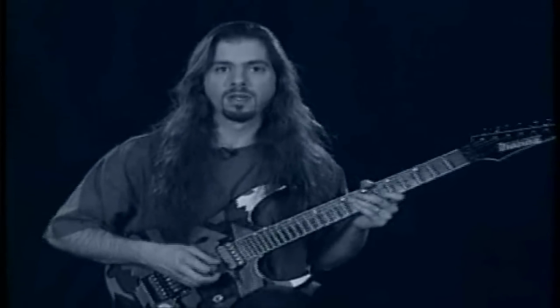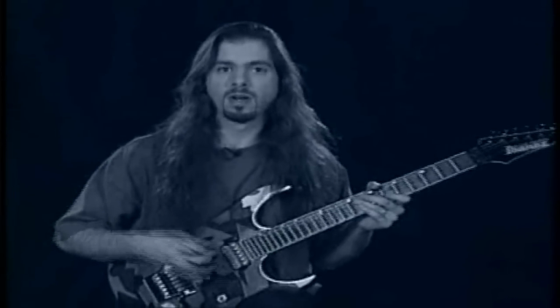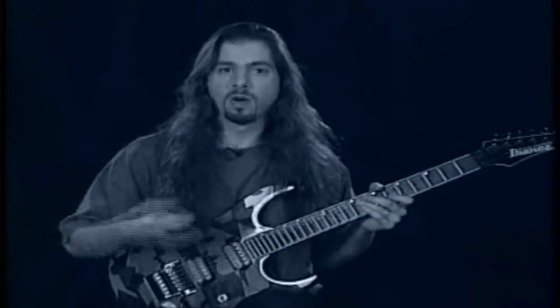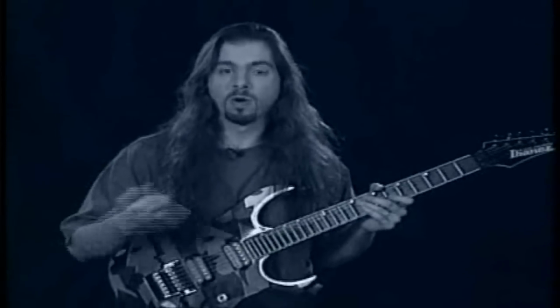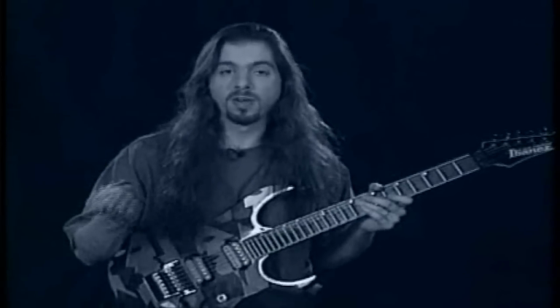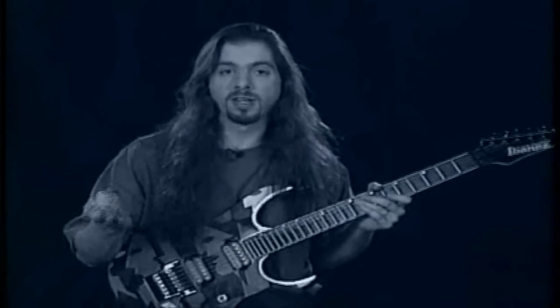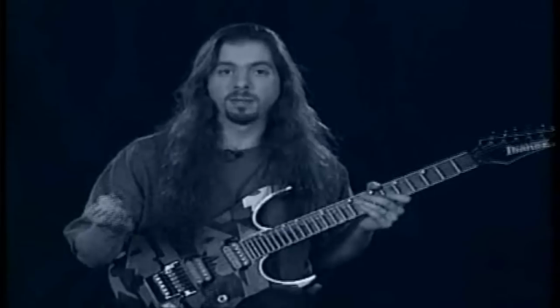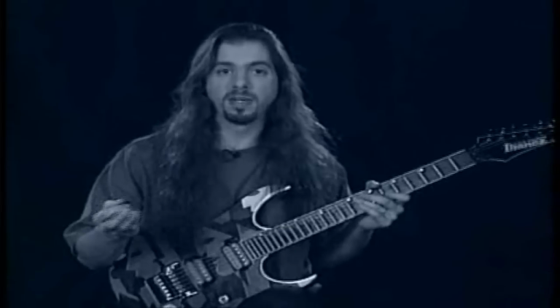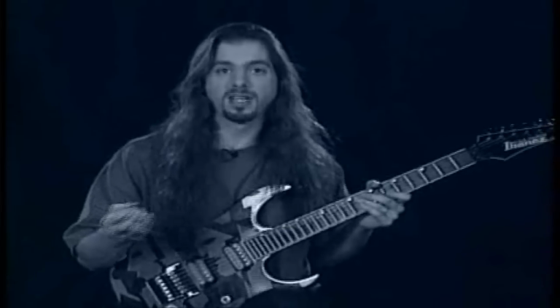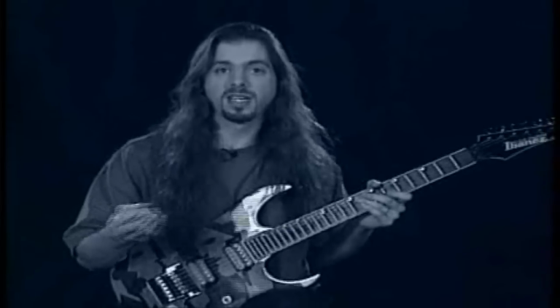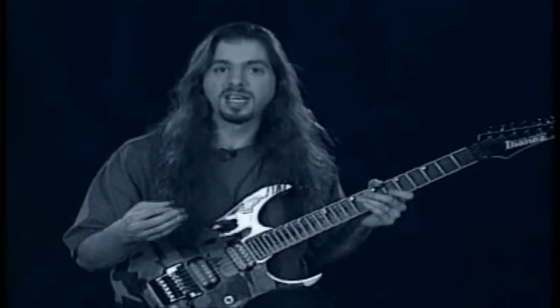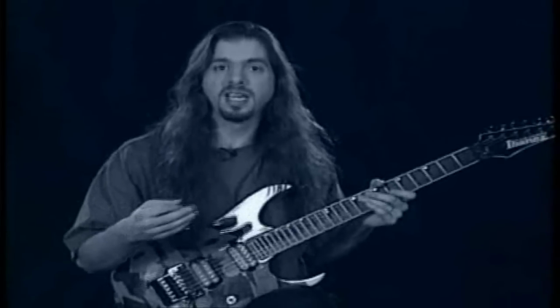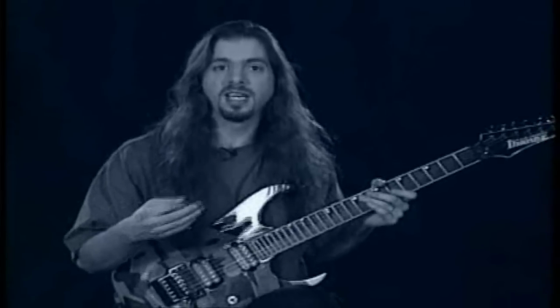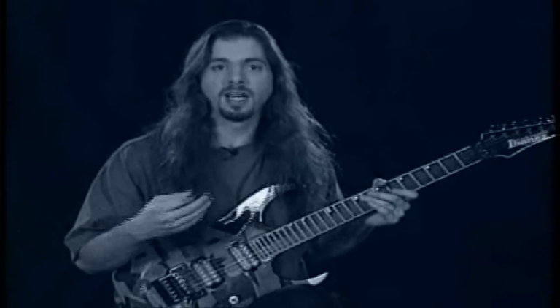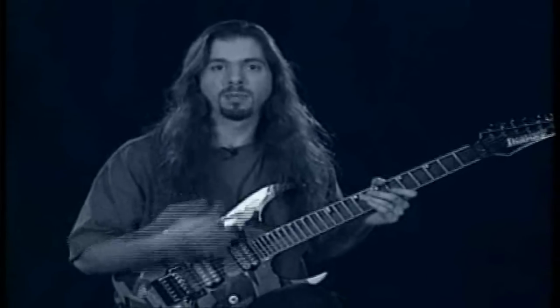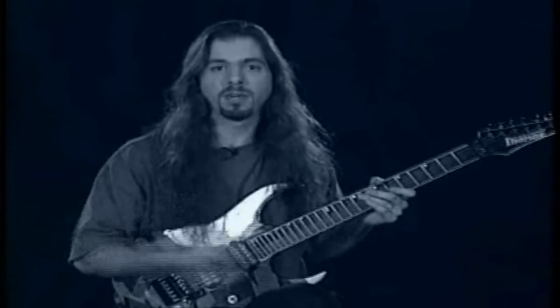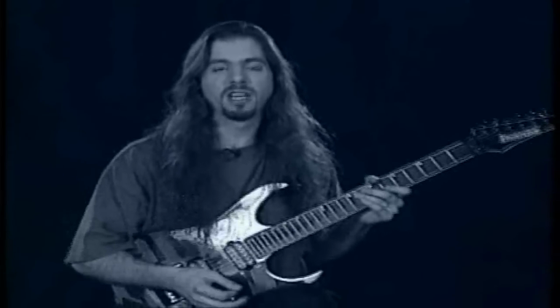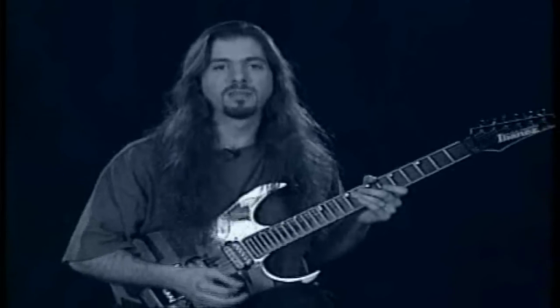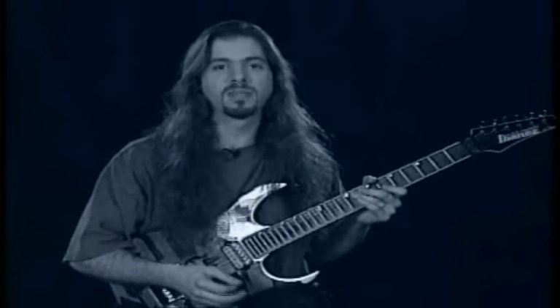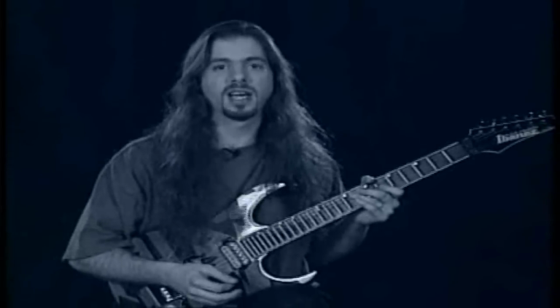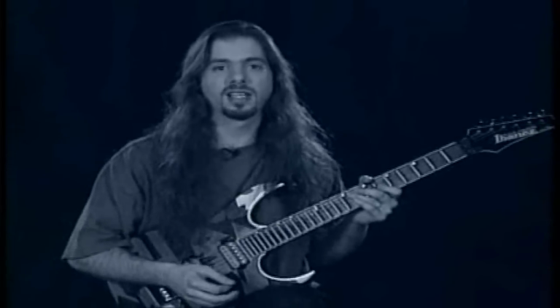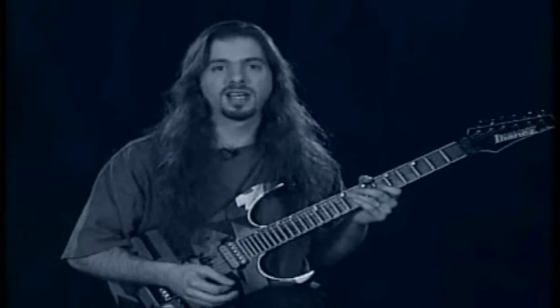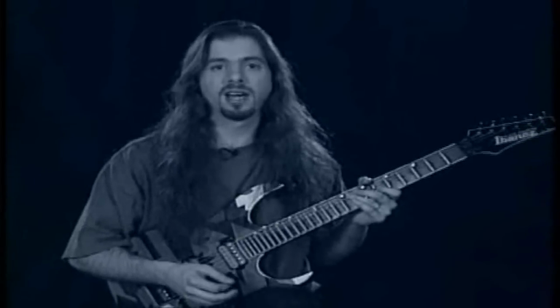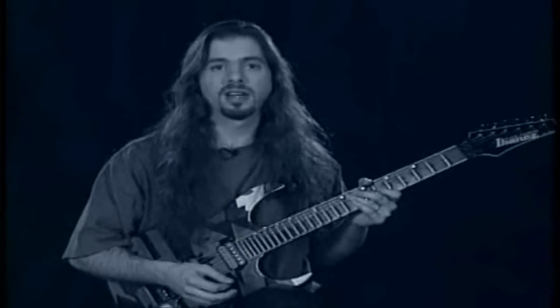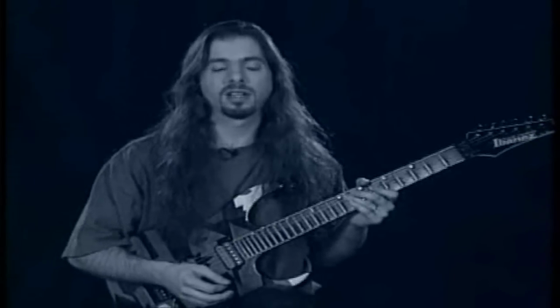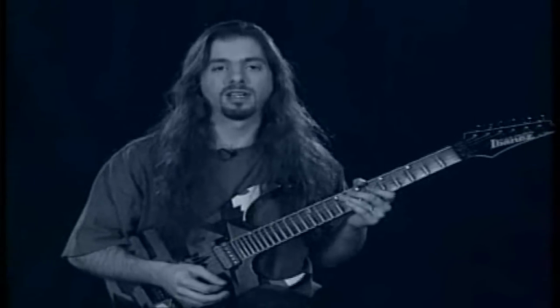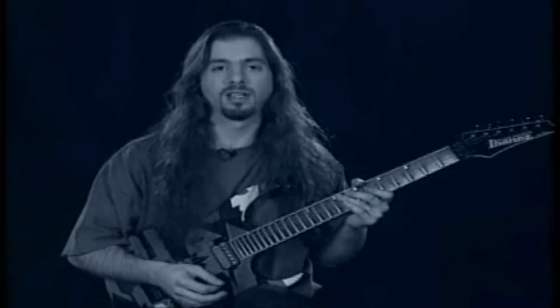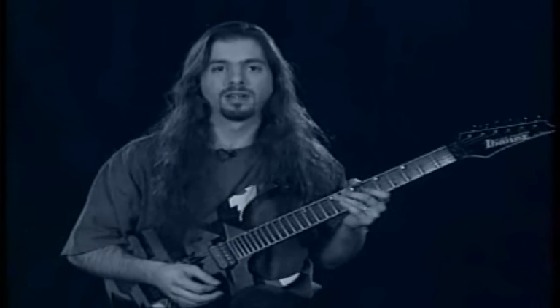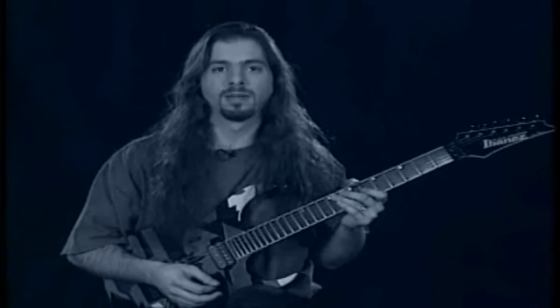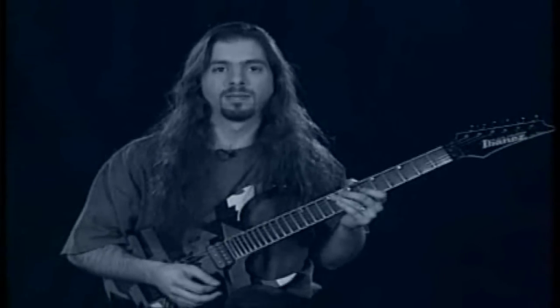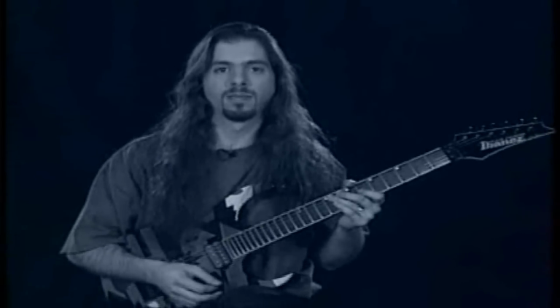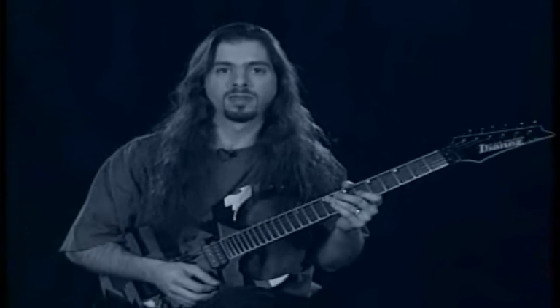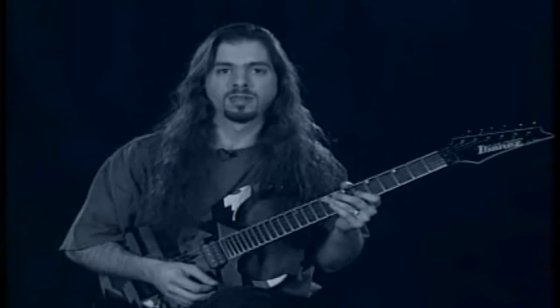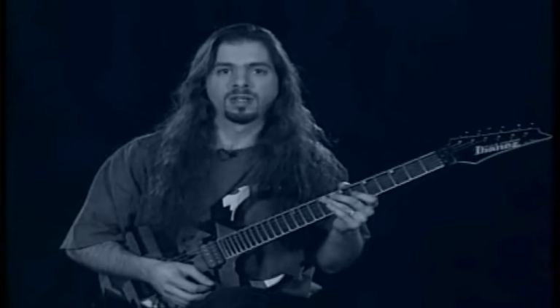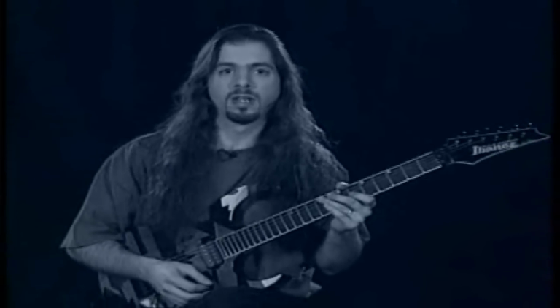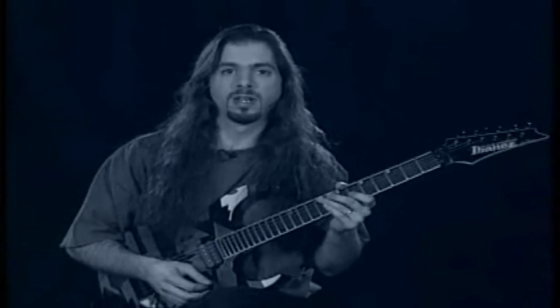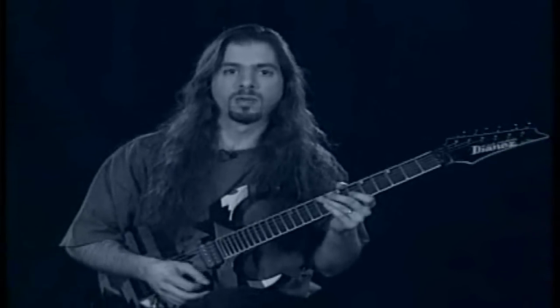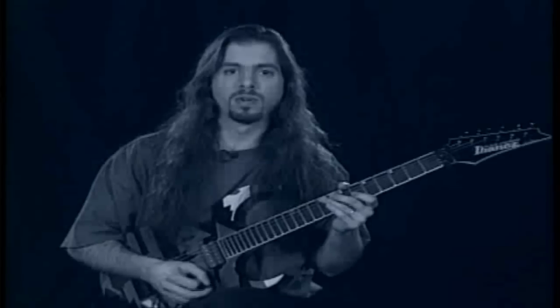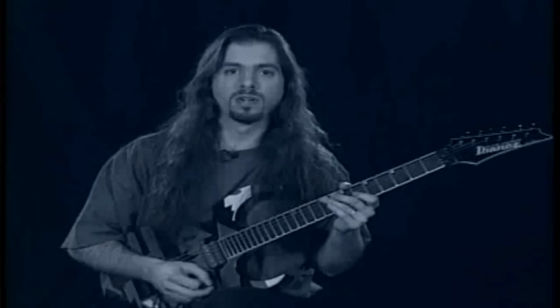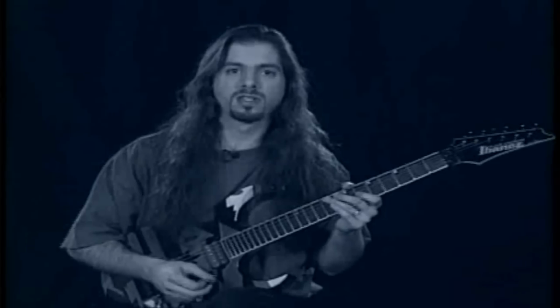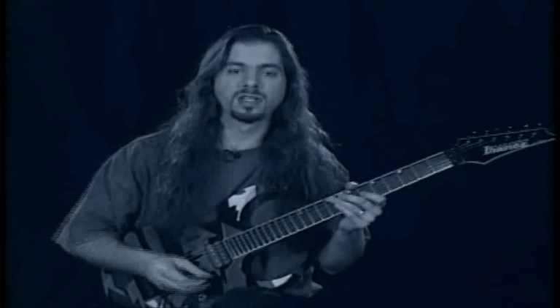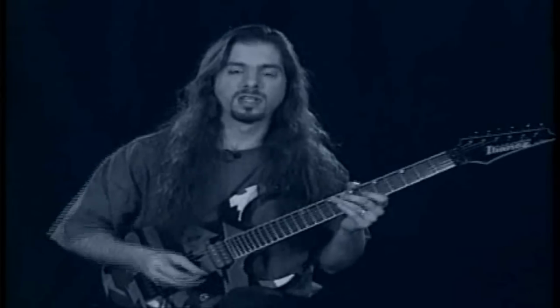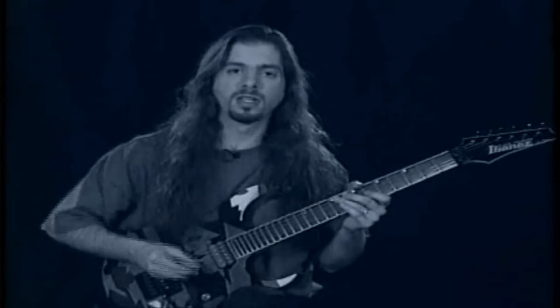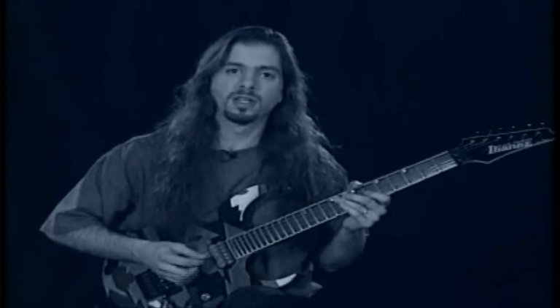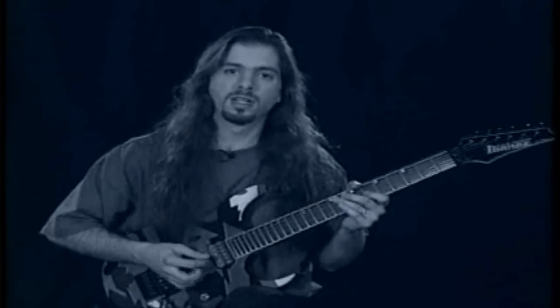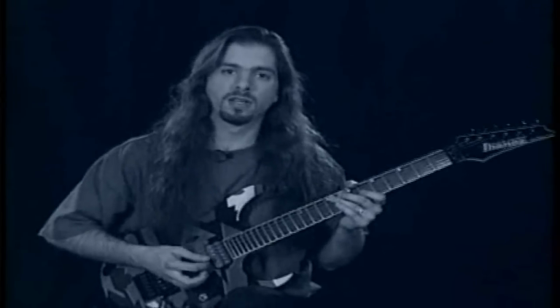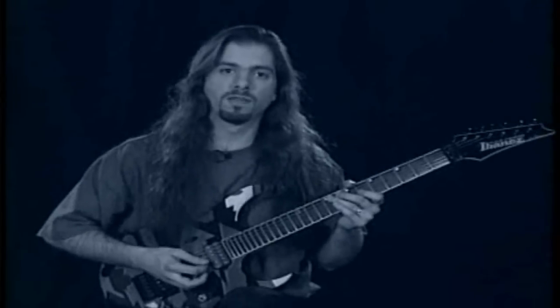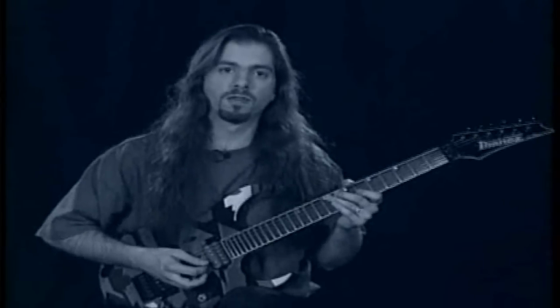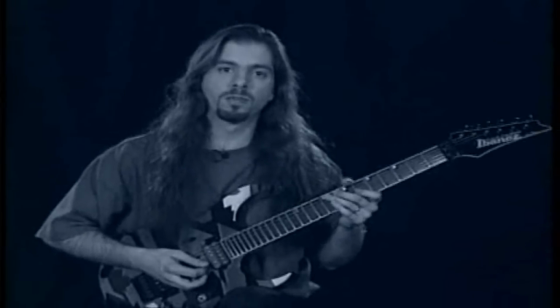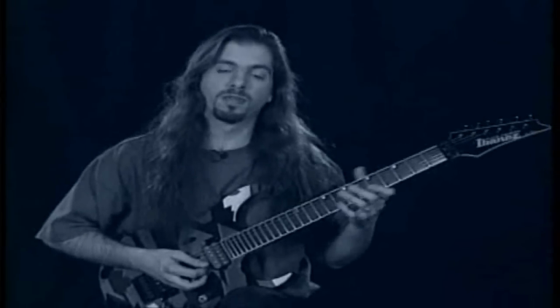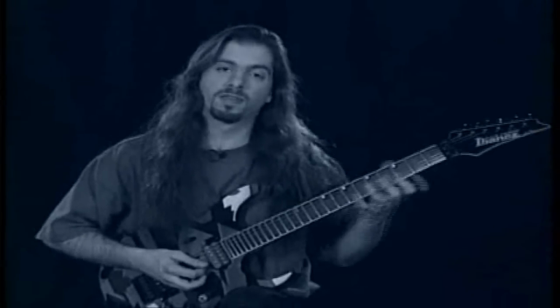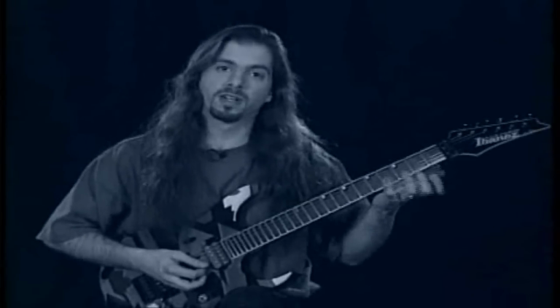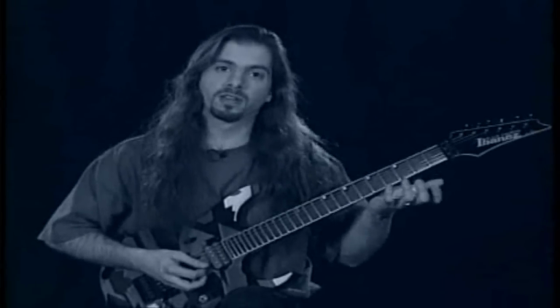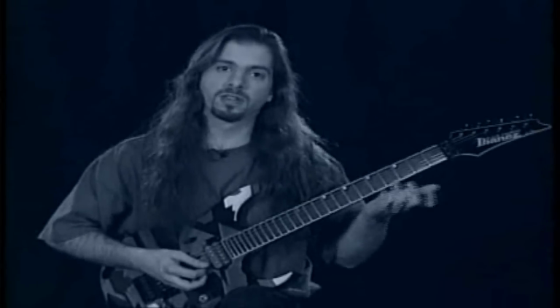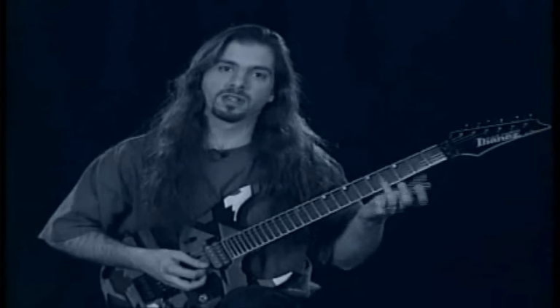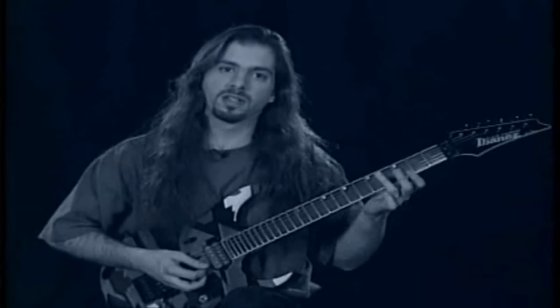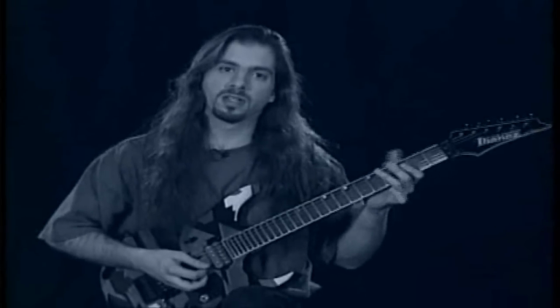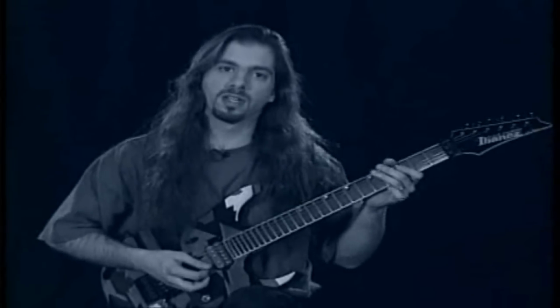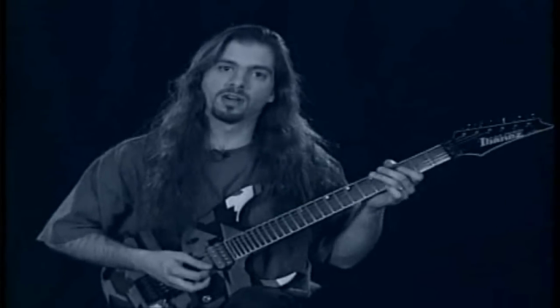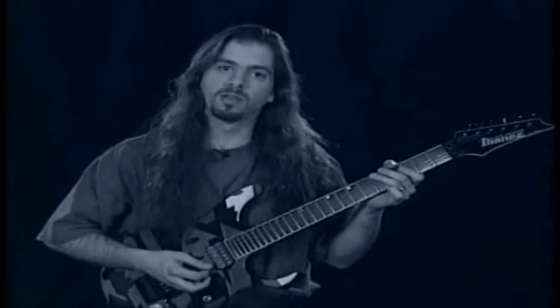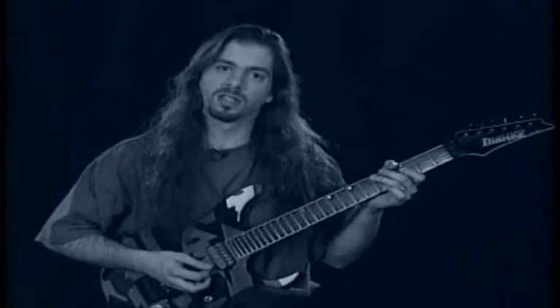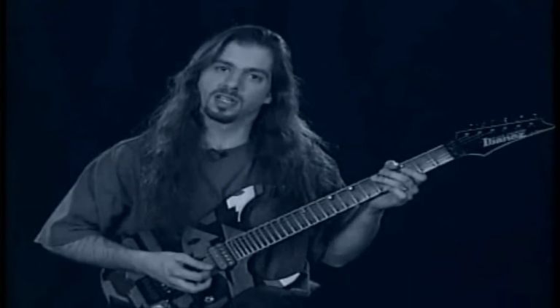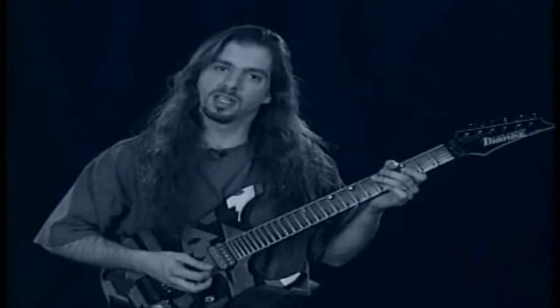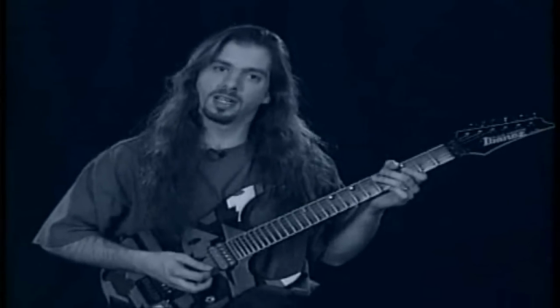Or you can pick a key and play them diatonically — in other words, conform your fingers to the notes in the key.